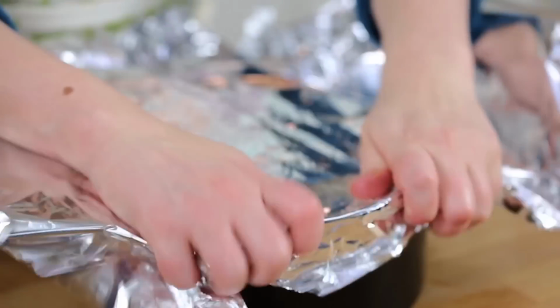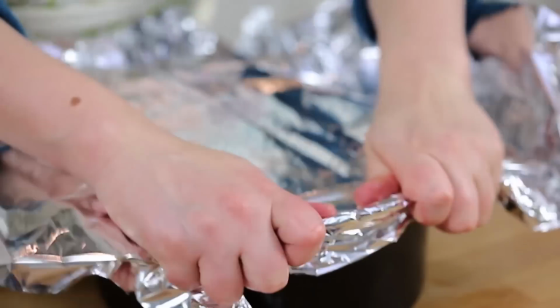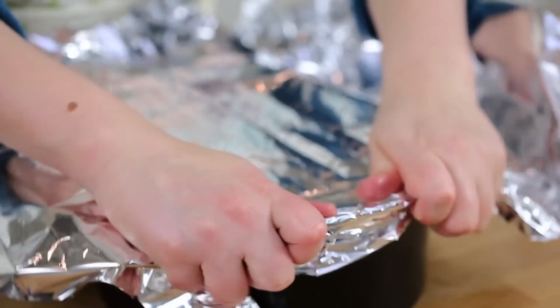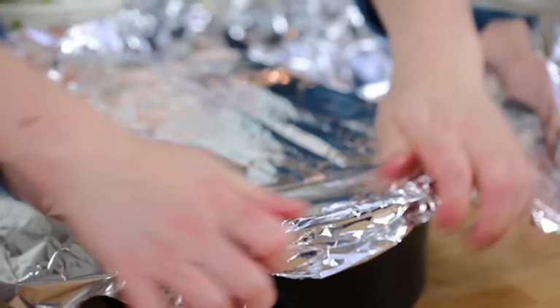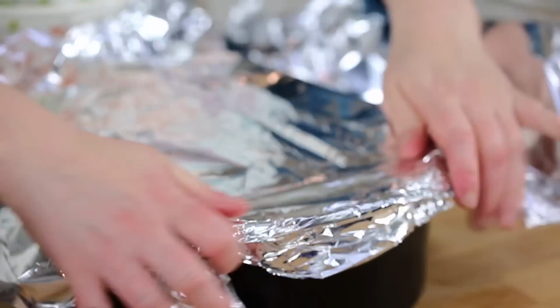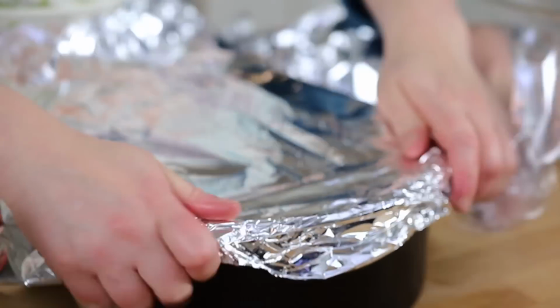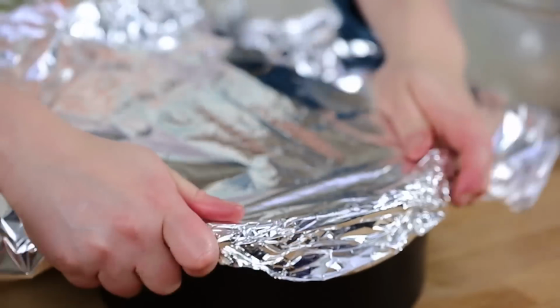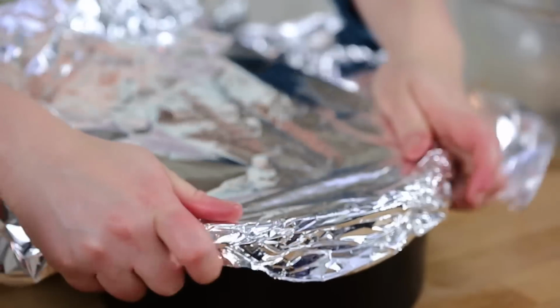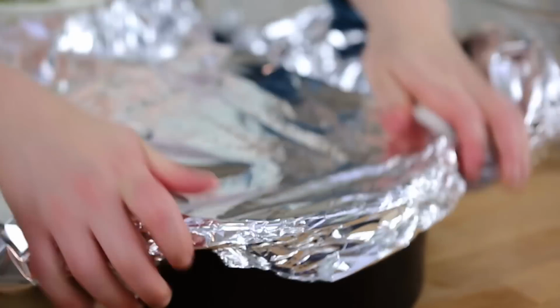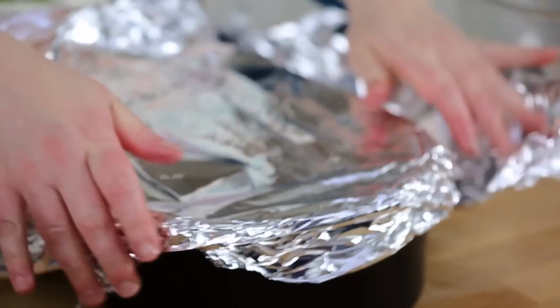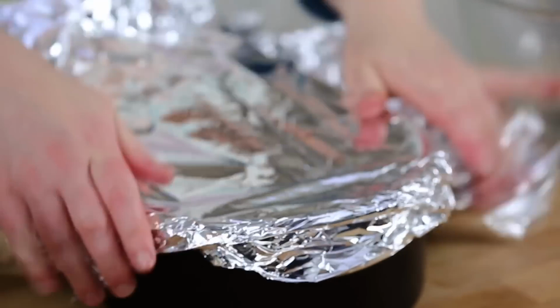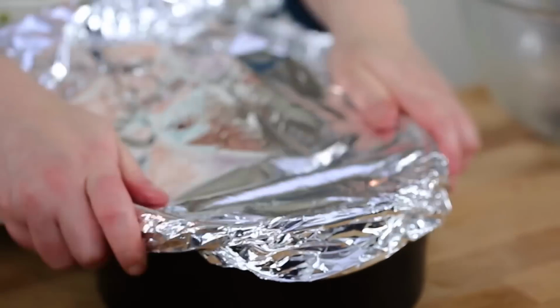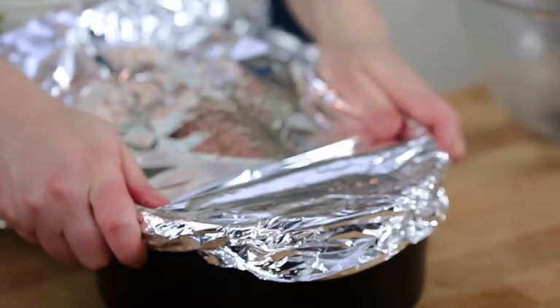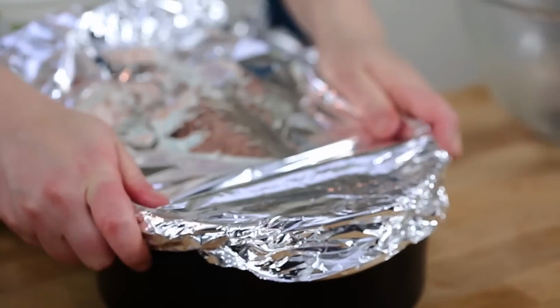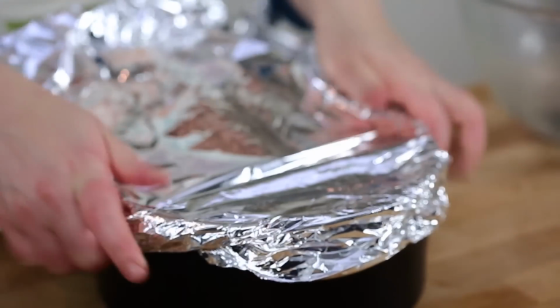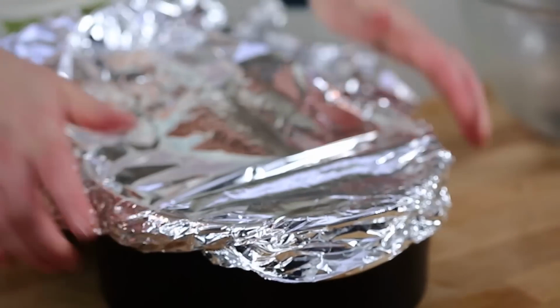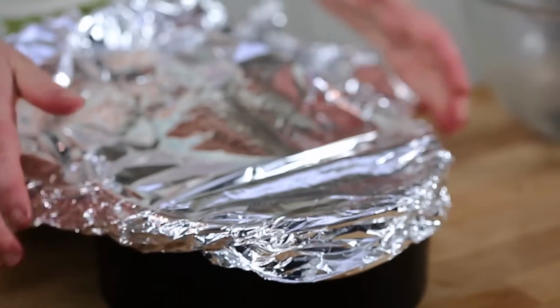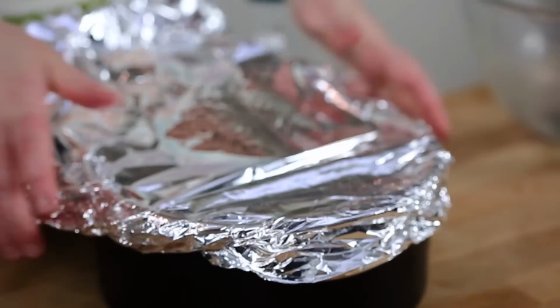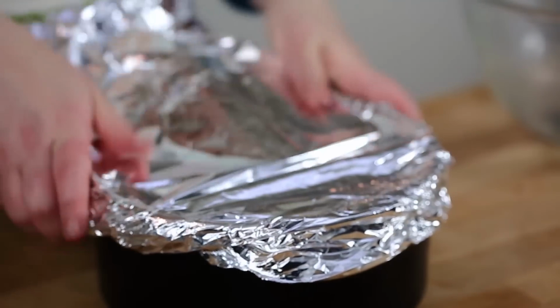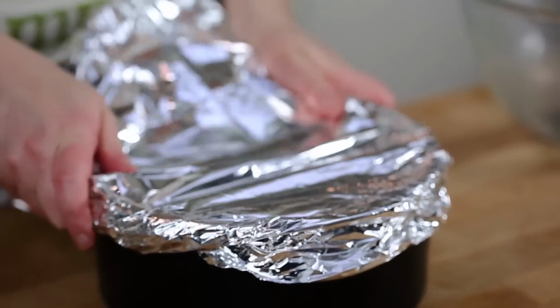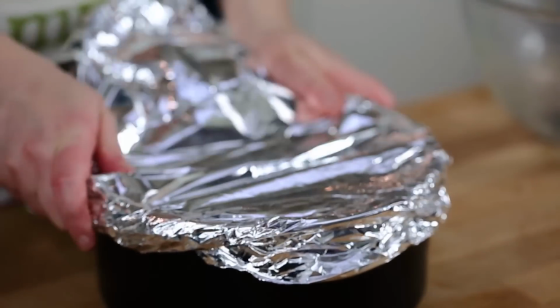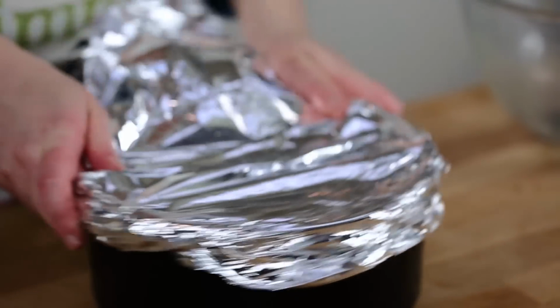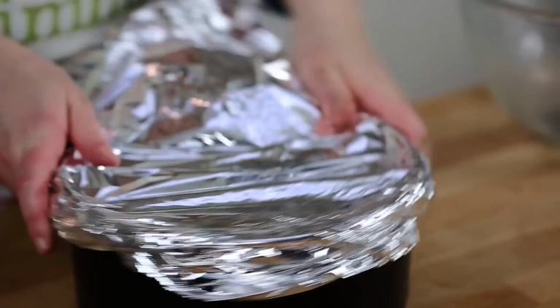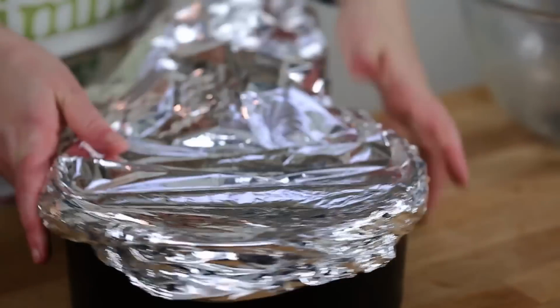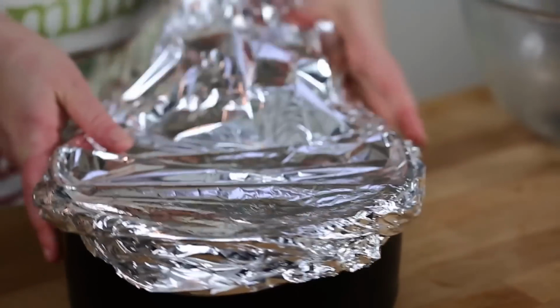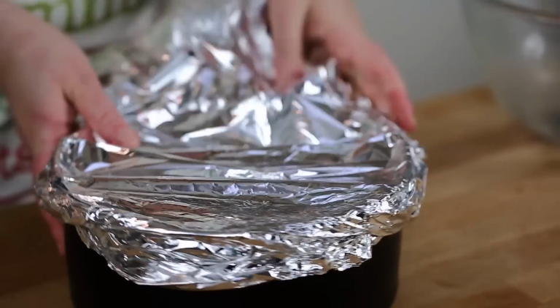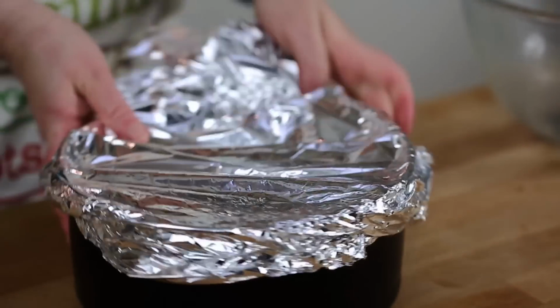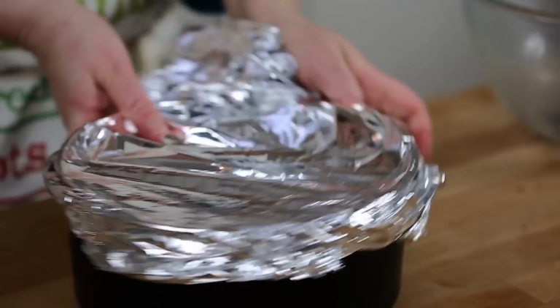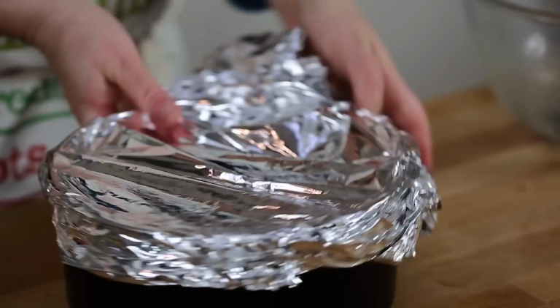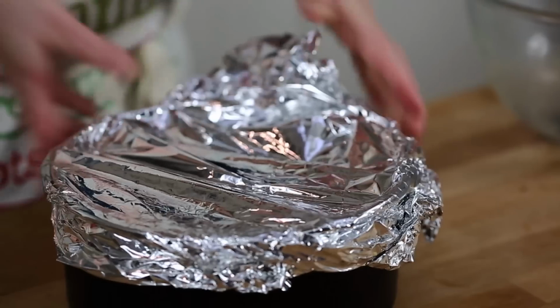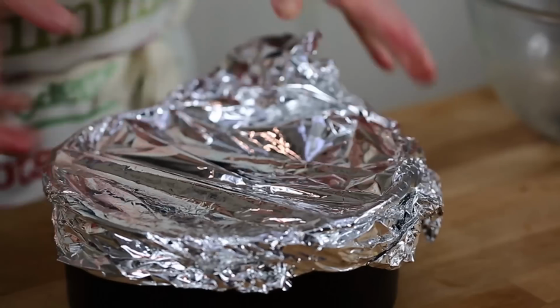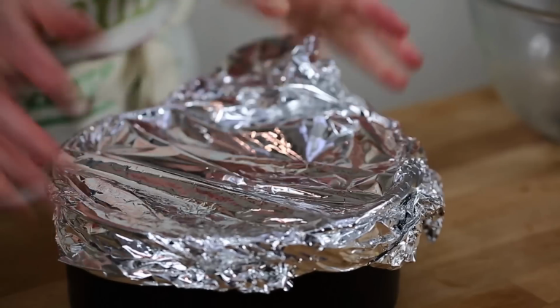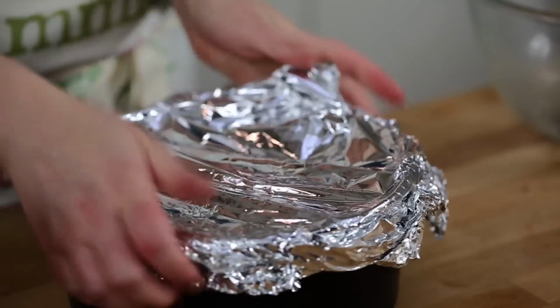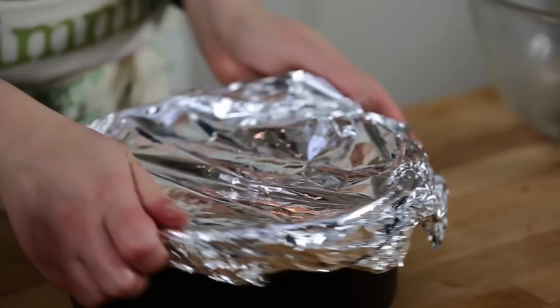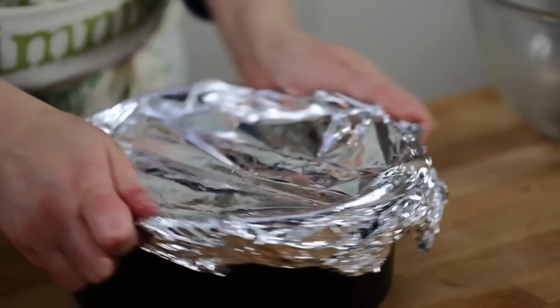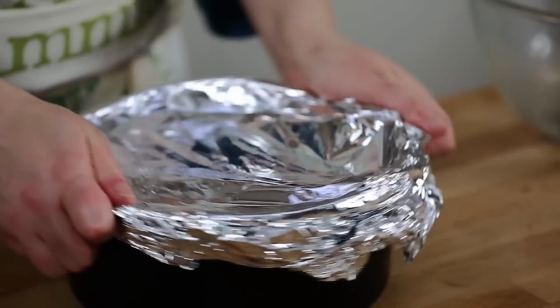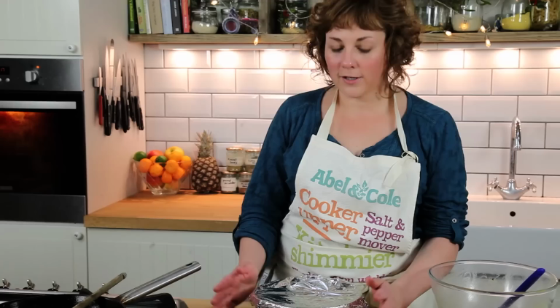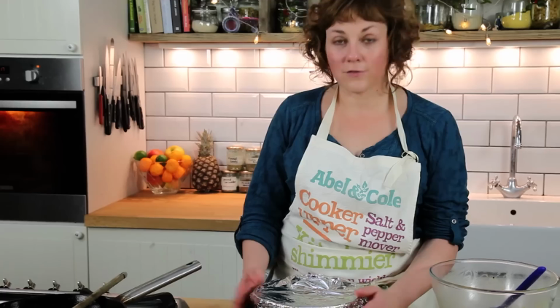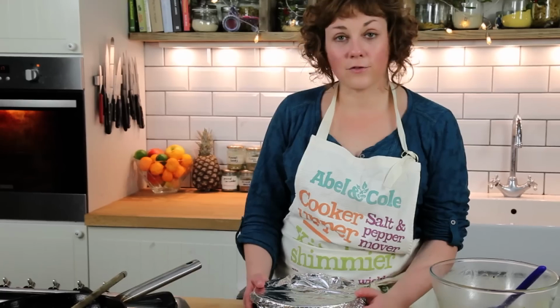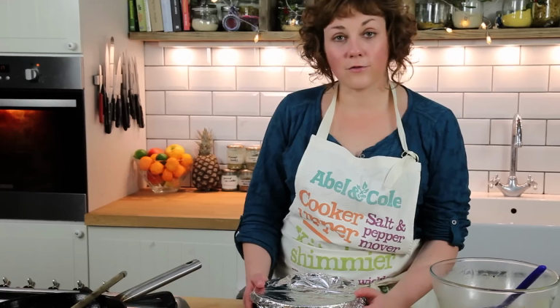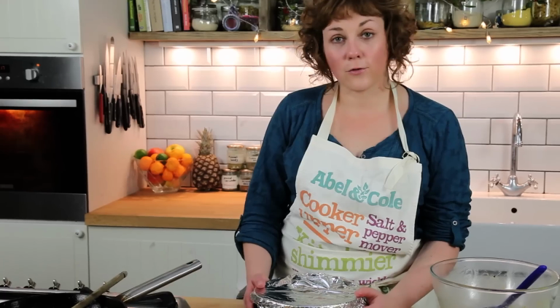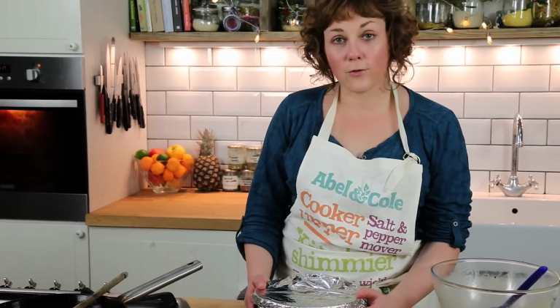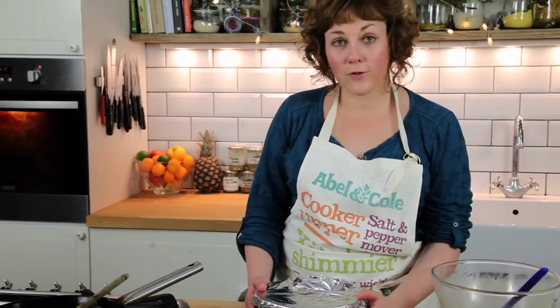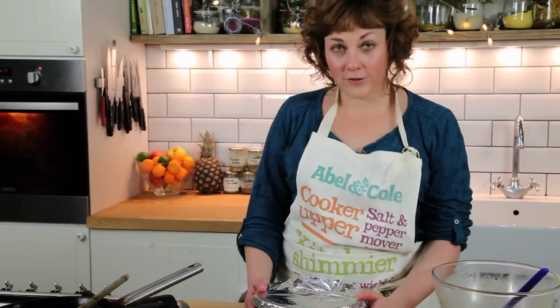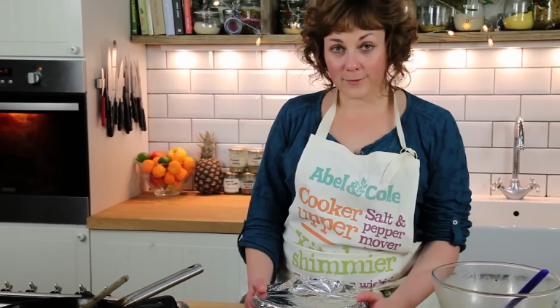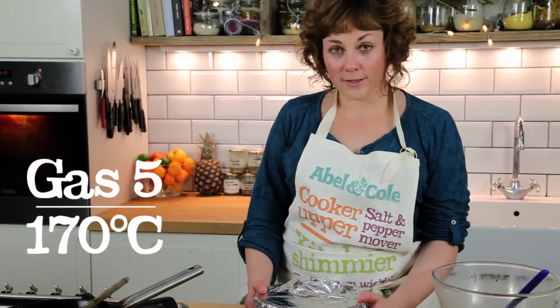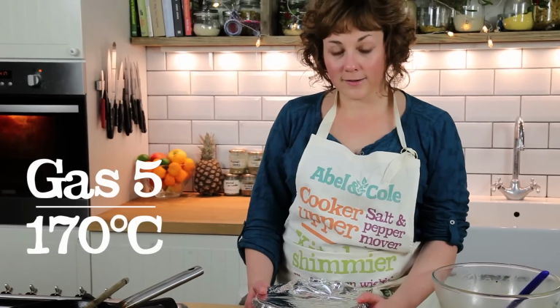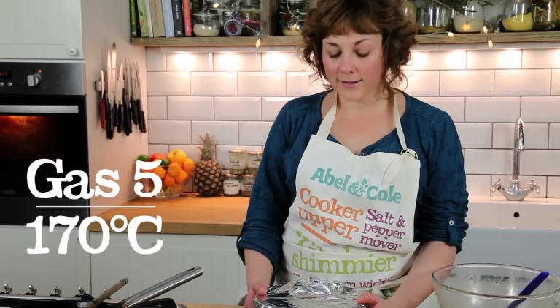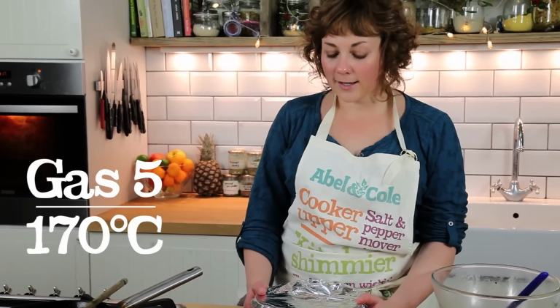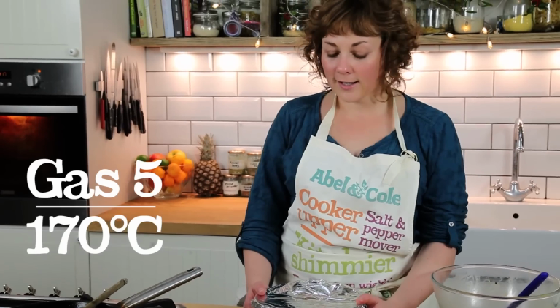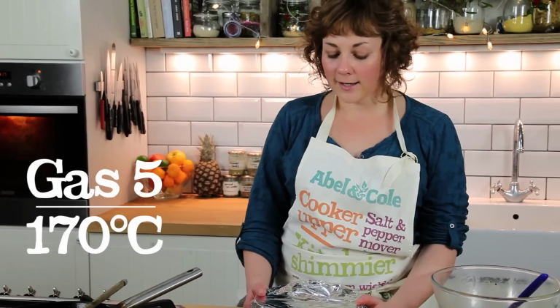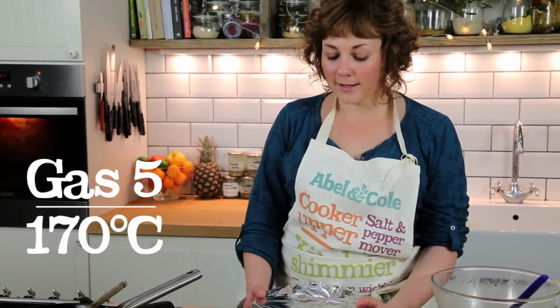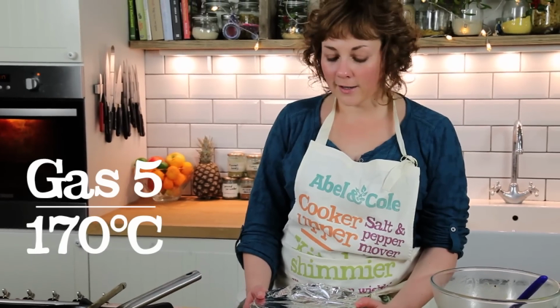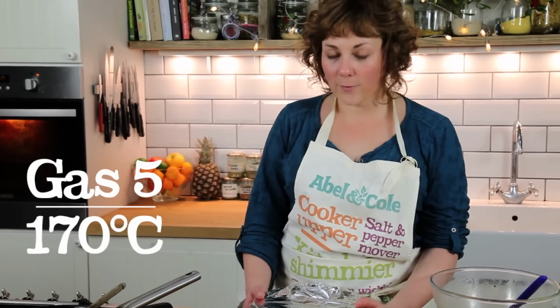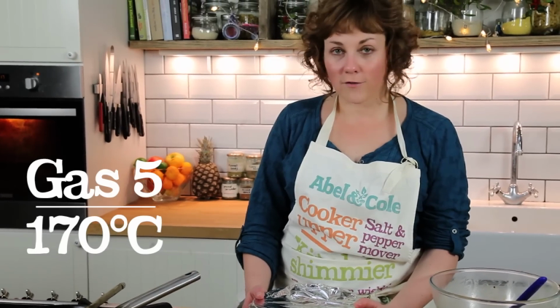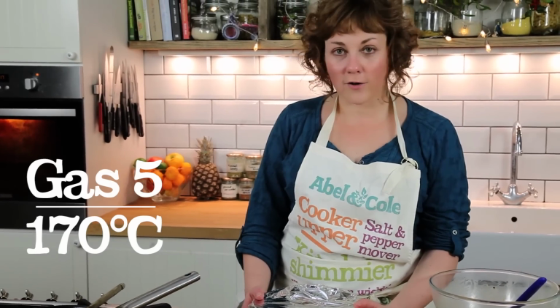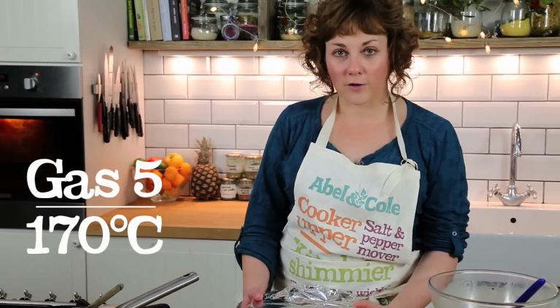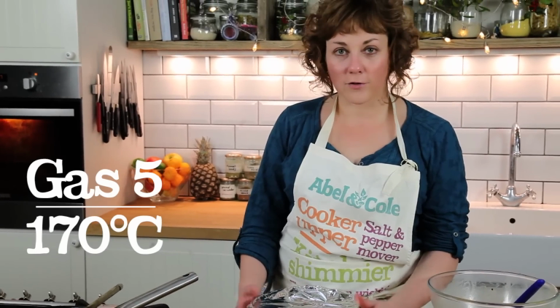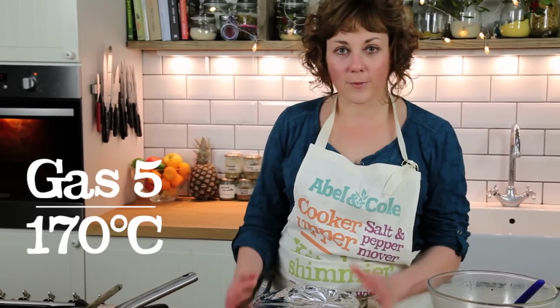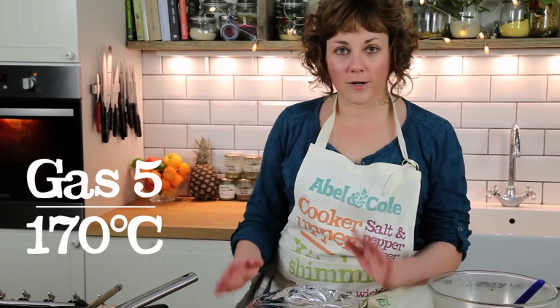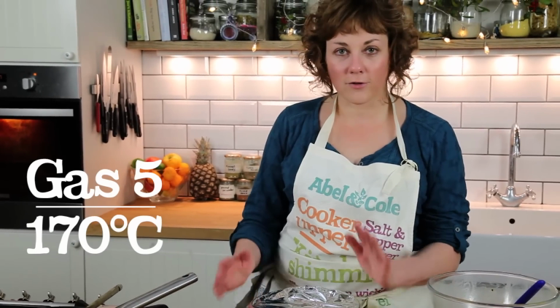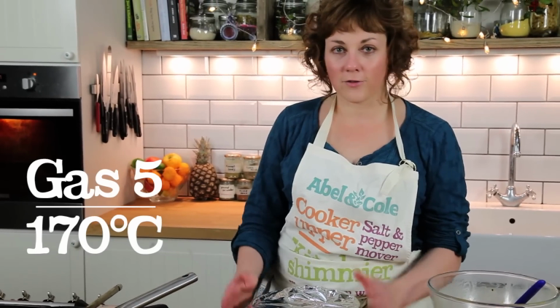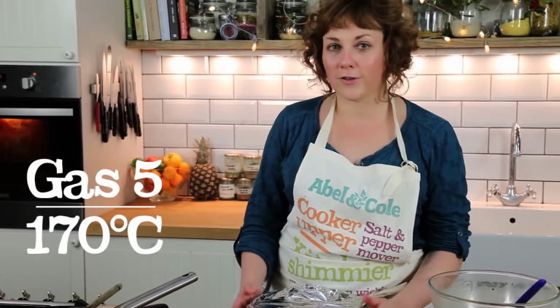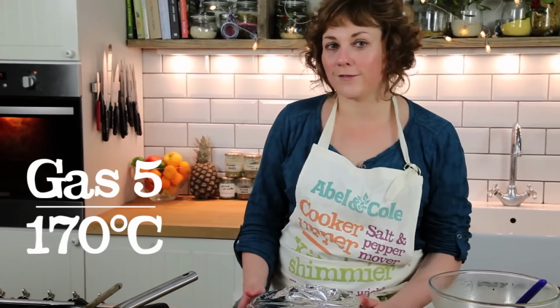Just put a little bit of foil on the top of the tin, just to protect it whilst it bakes. It's going to go into the oven for 30 minutes at about 170 degrees.